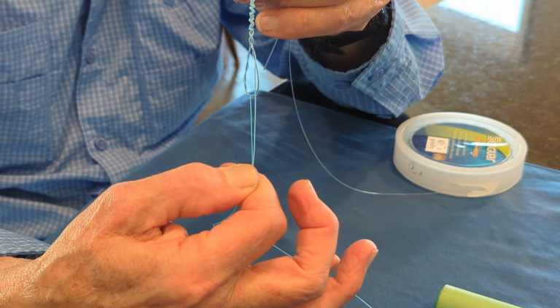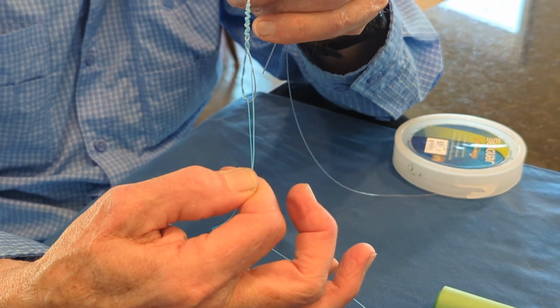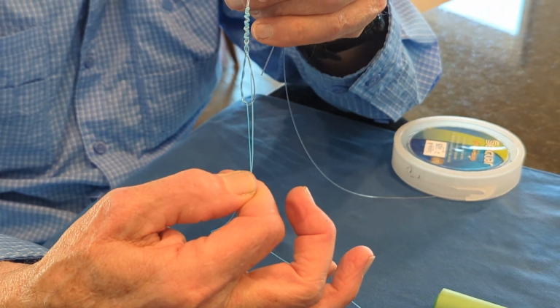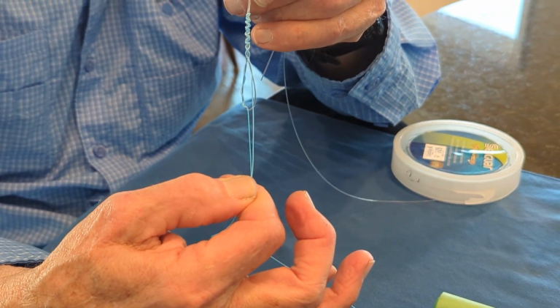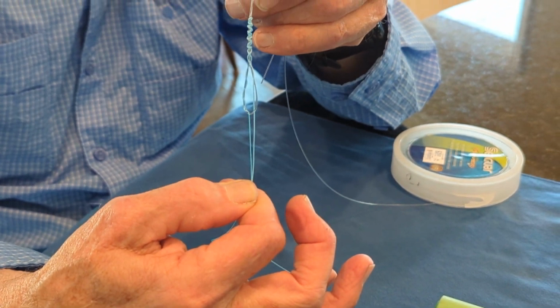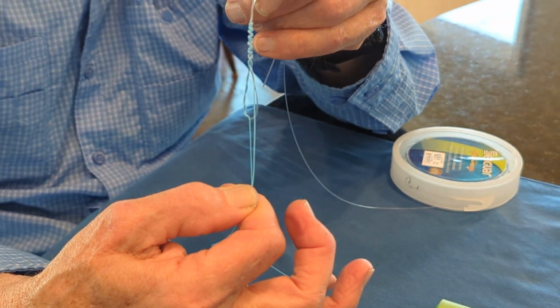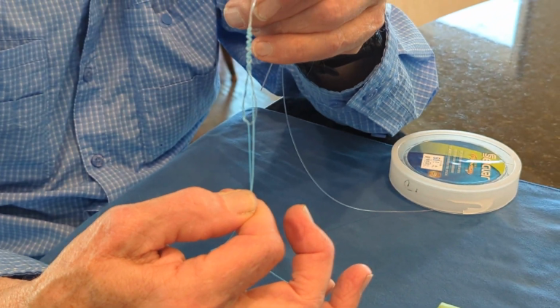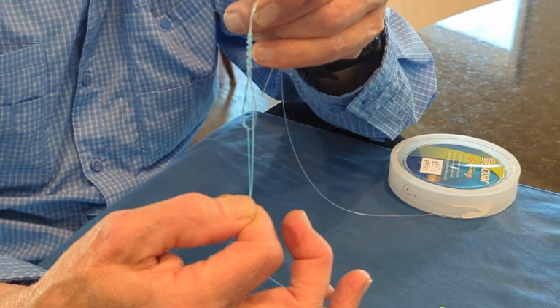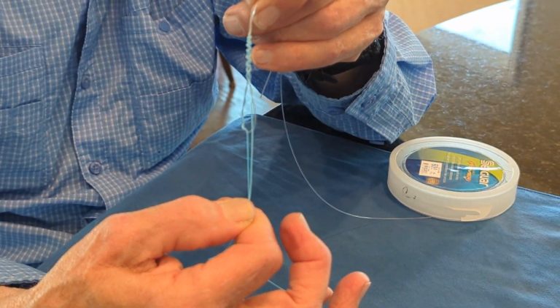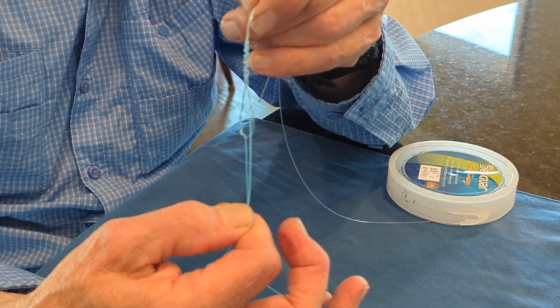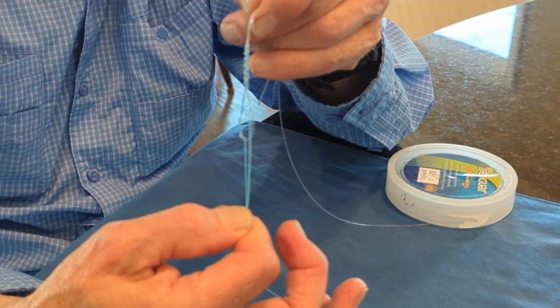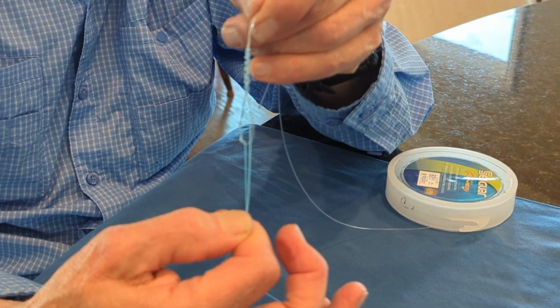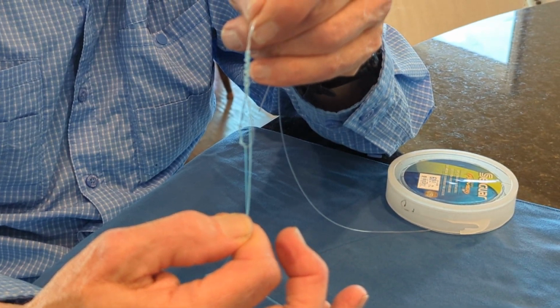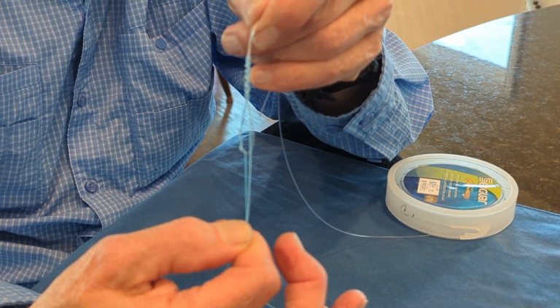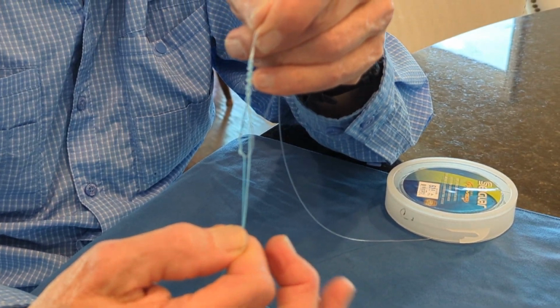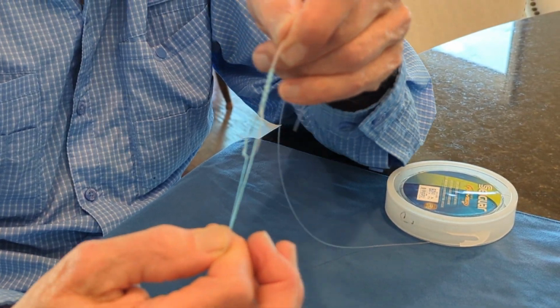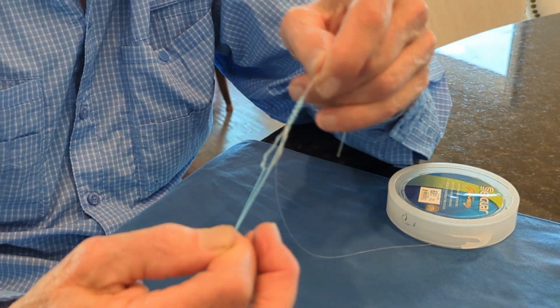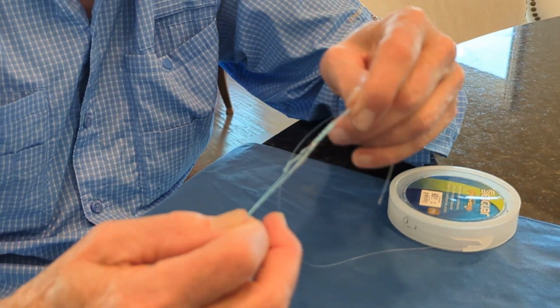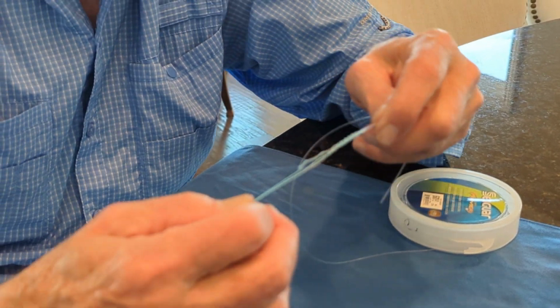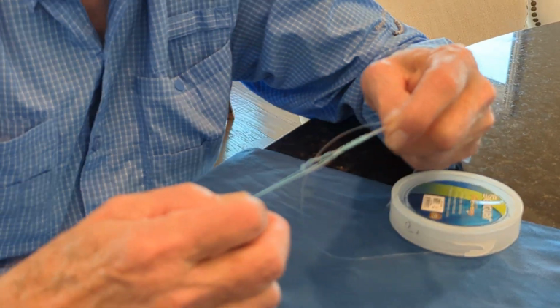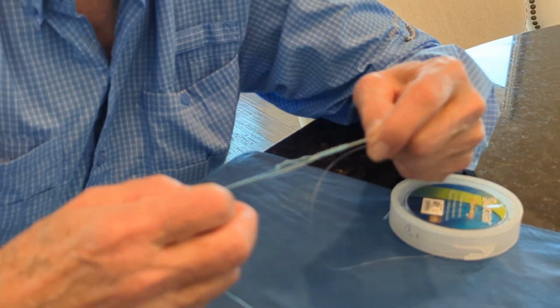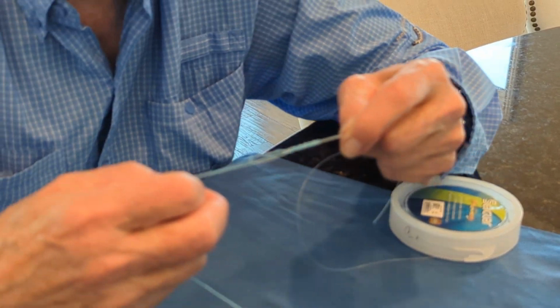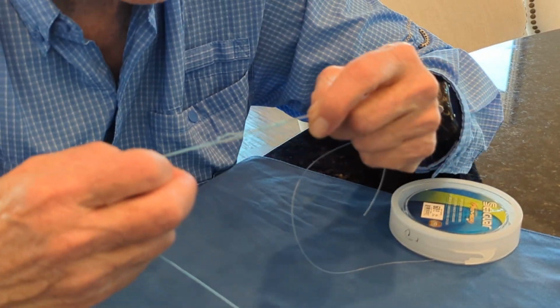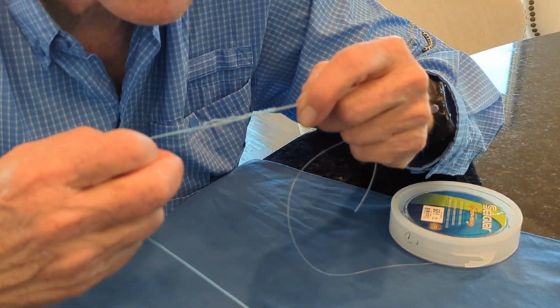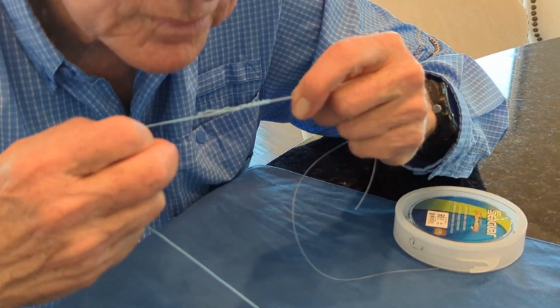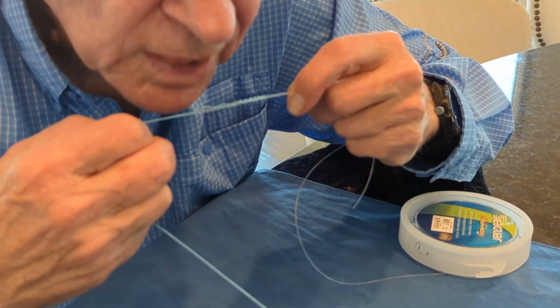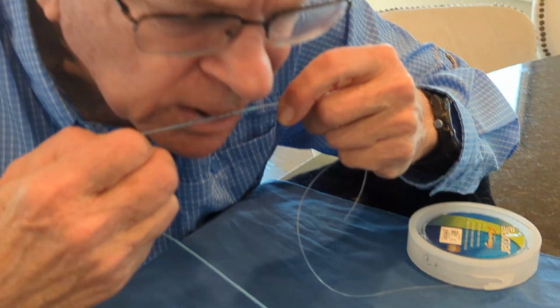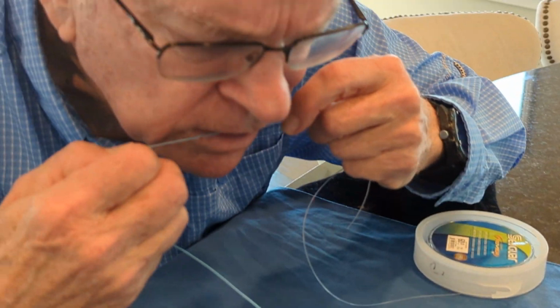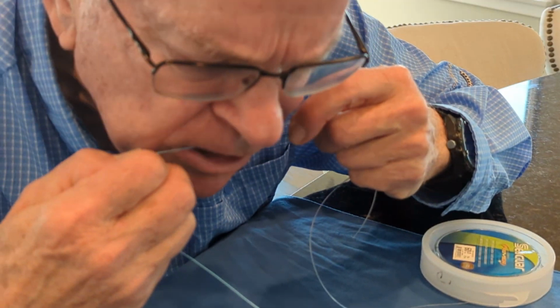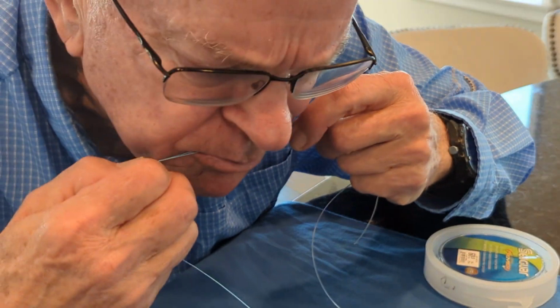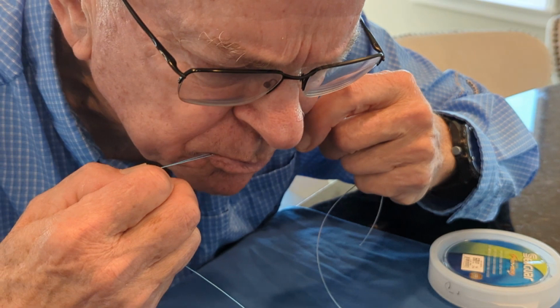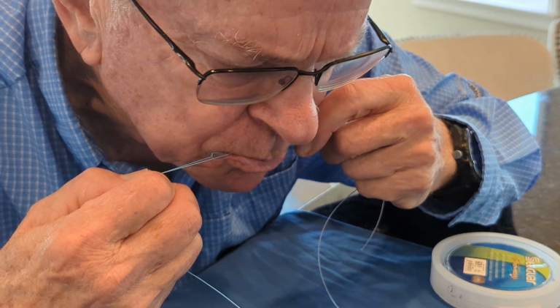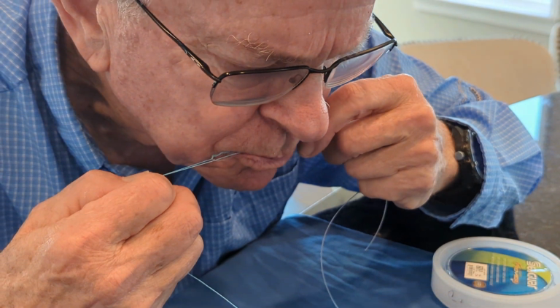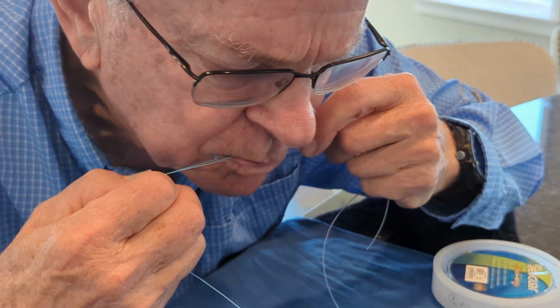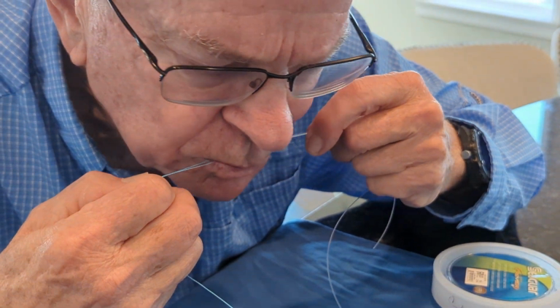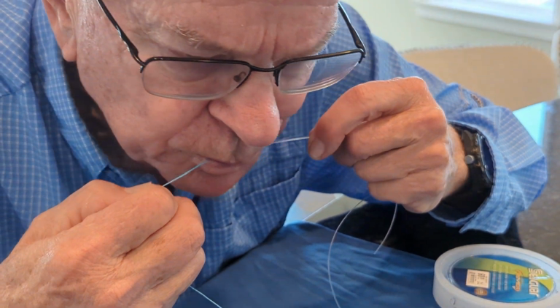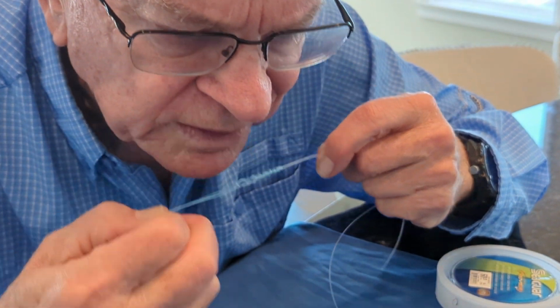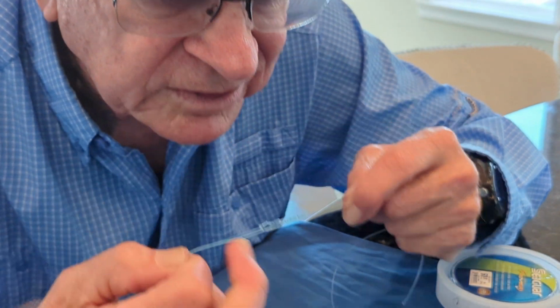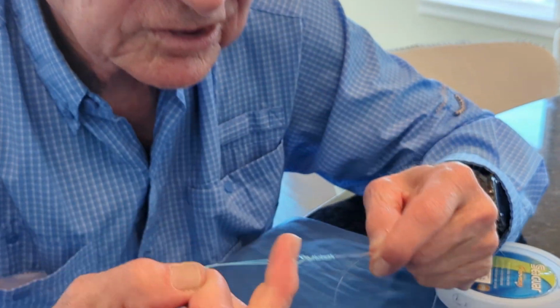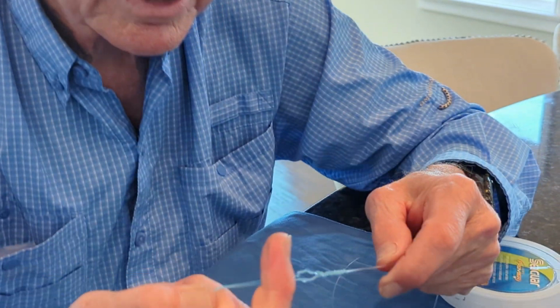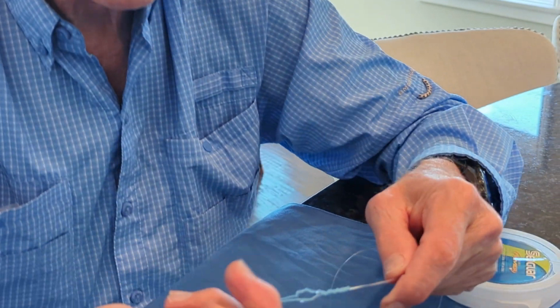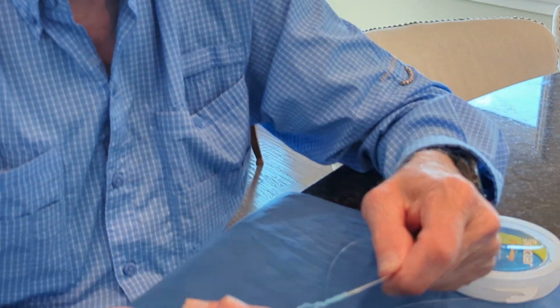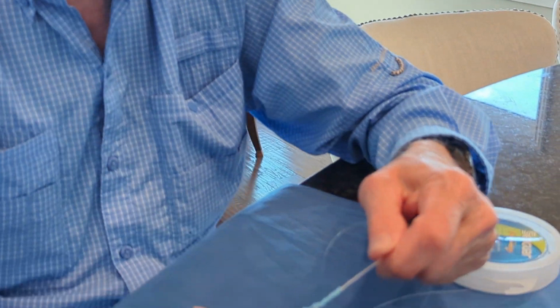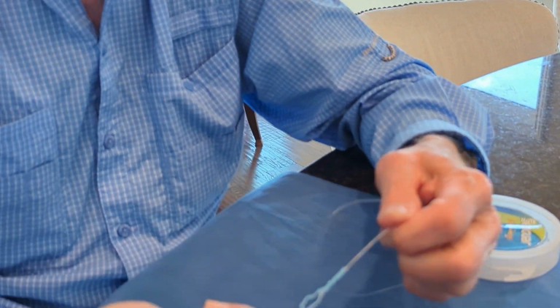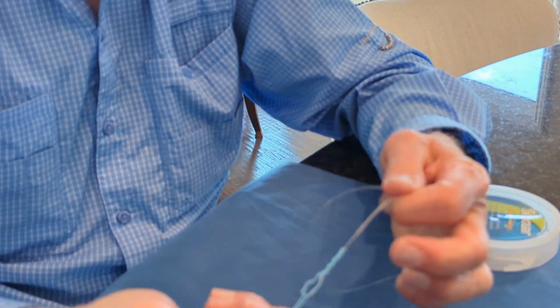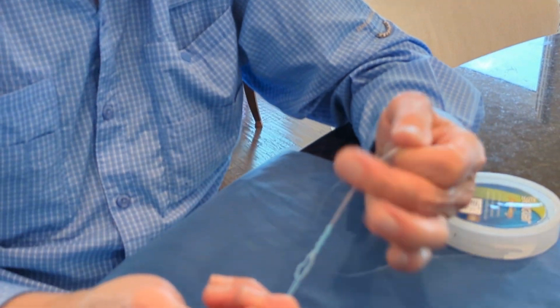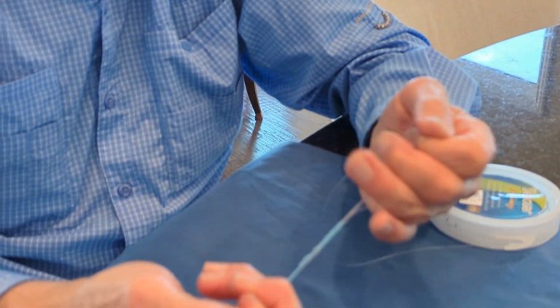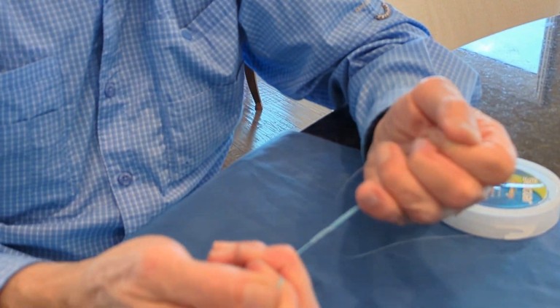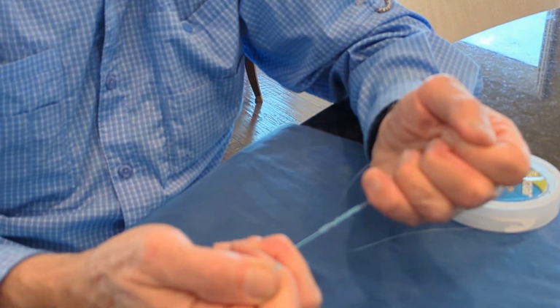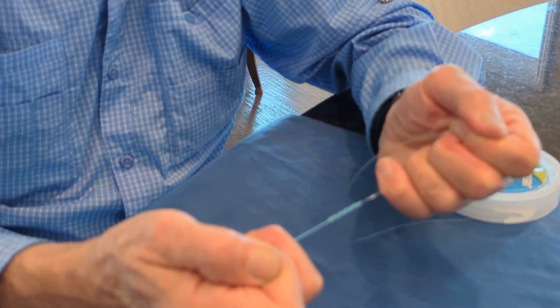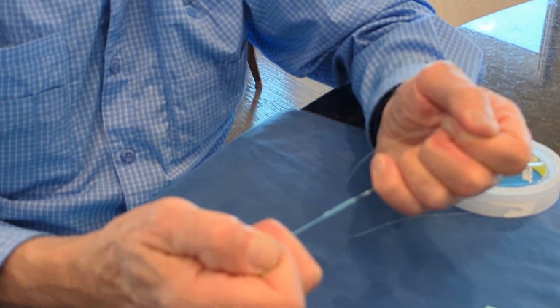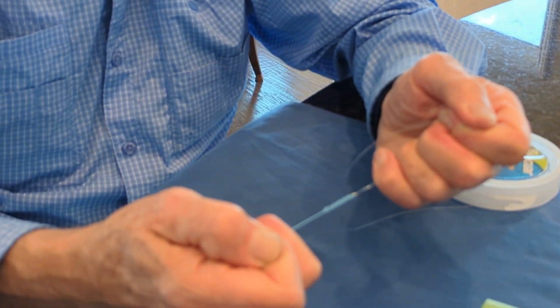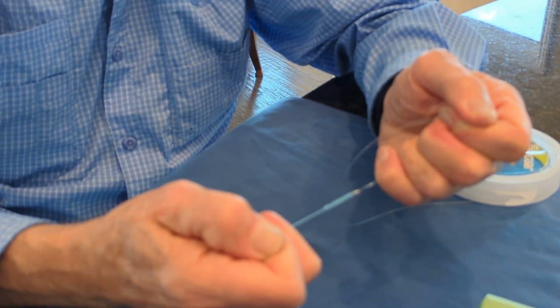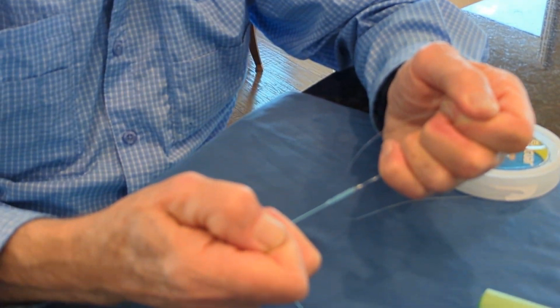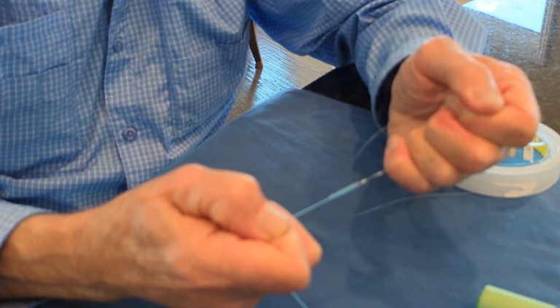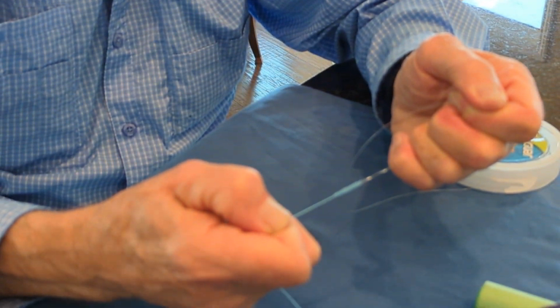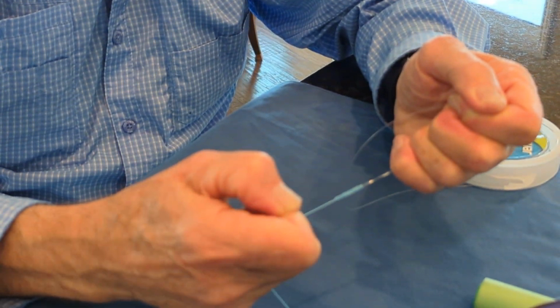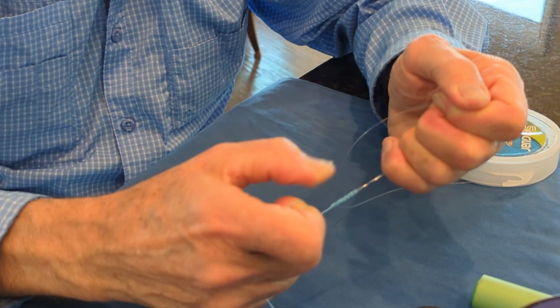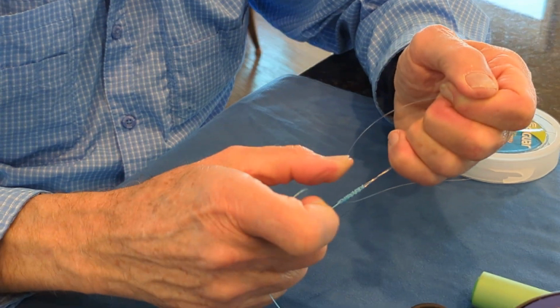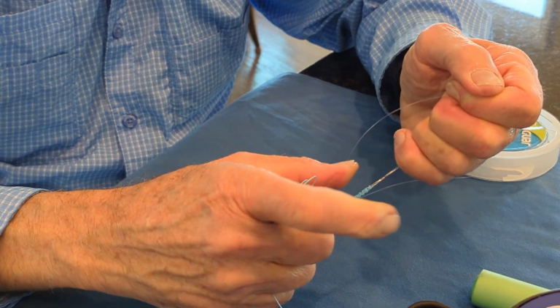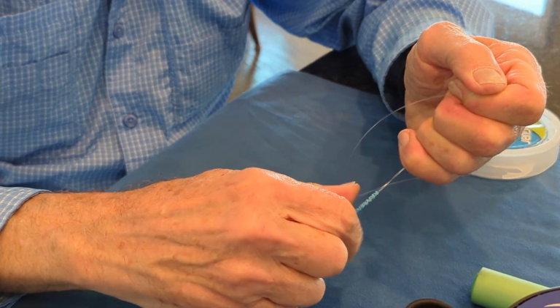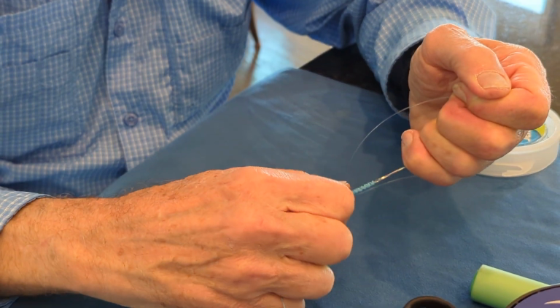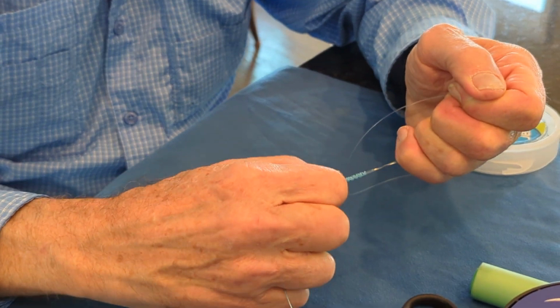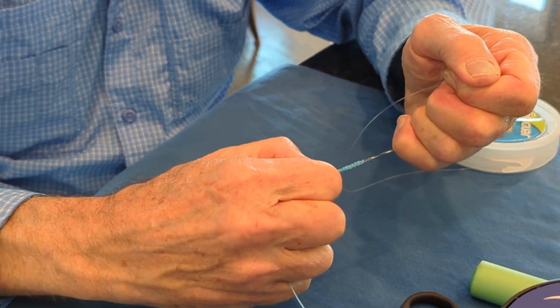There's the knot. Now we're going to cinch it up. It's a high-friction knot, so it's useful to use some lubrication.